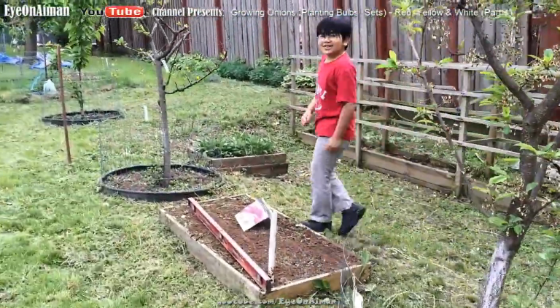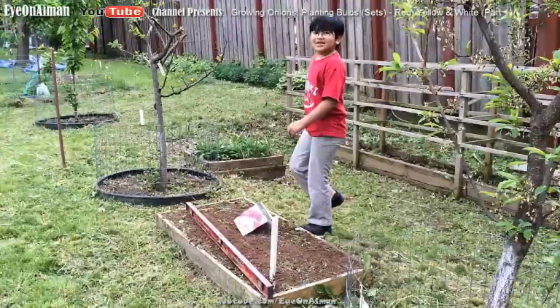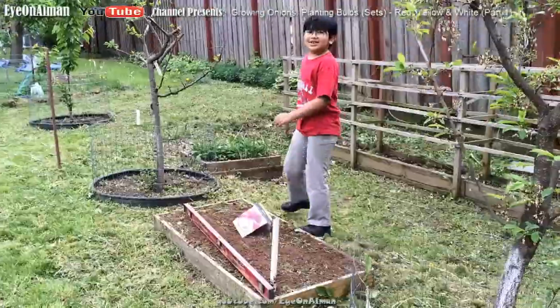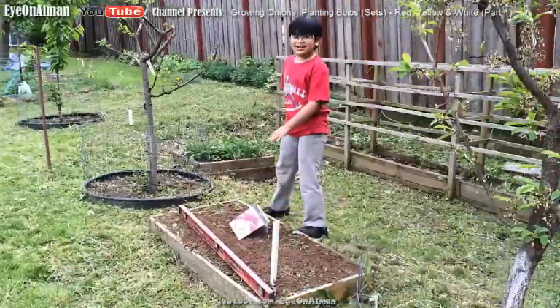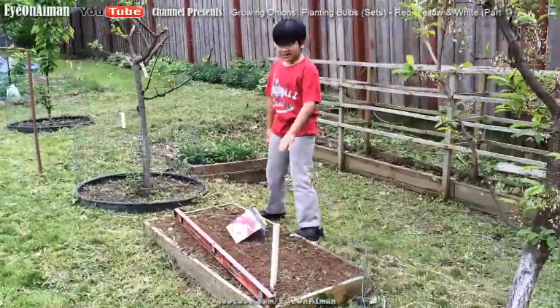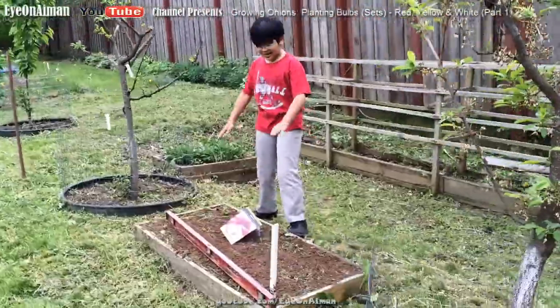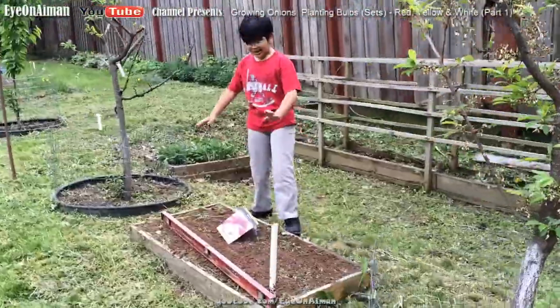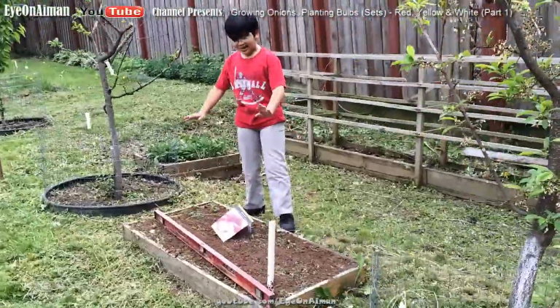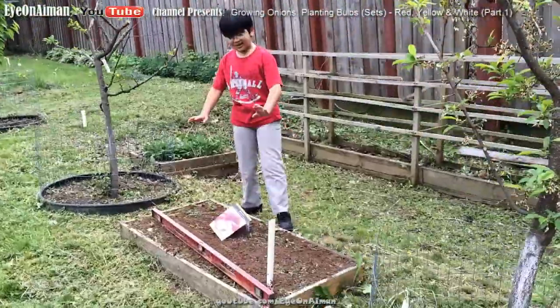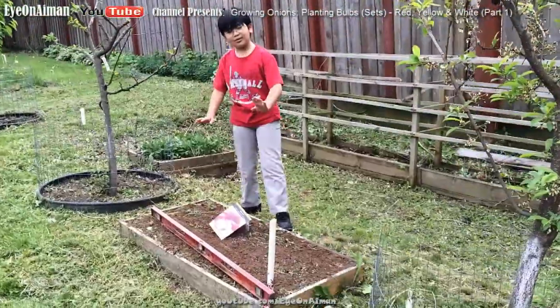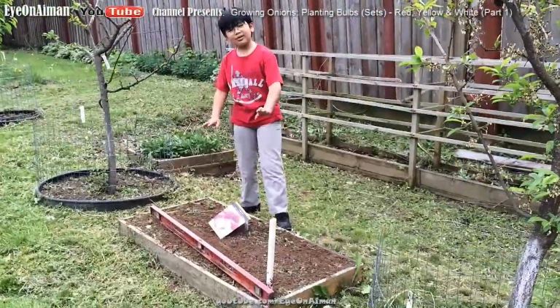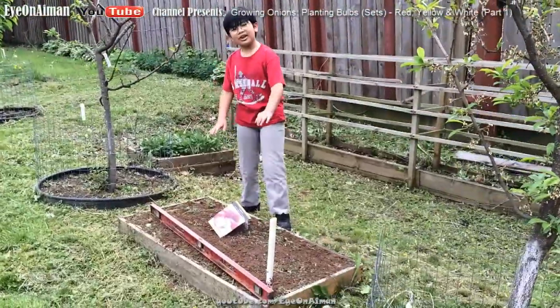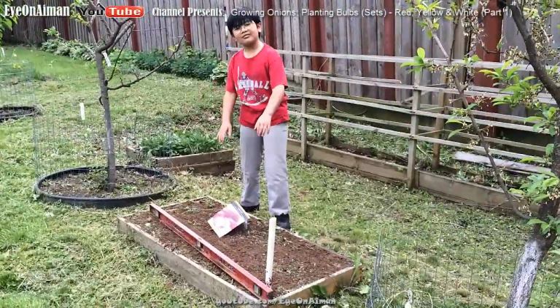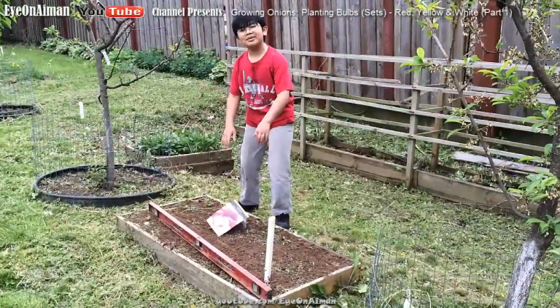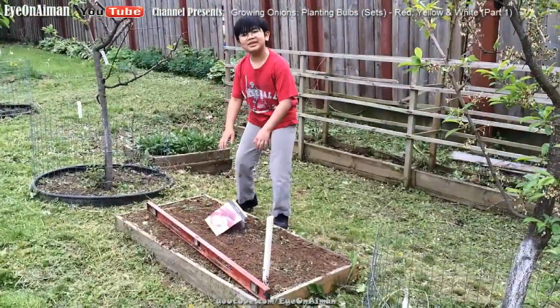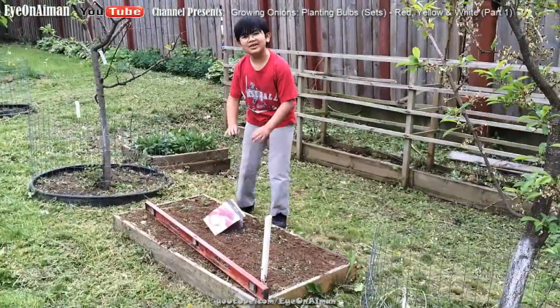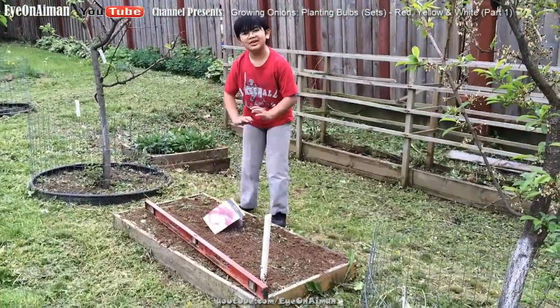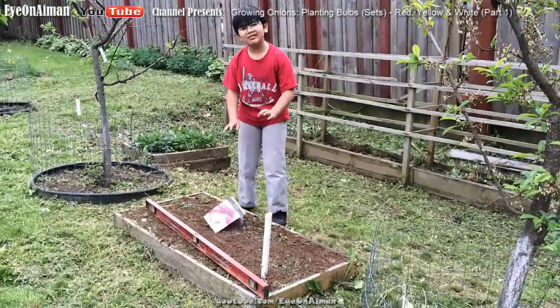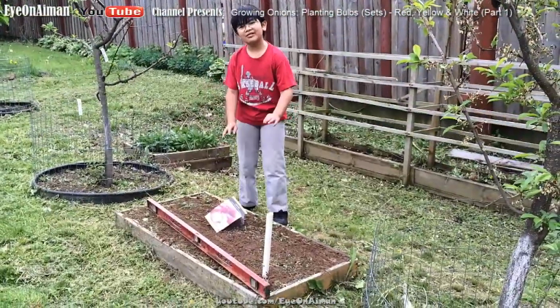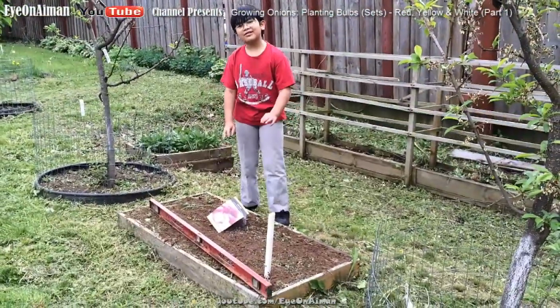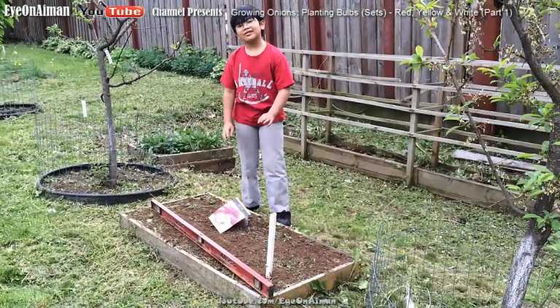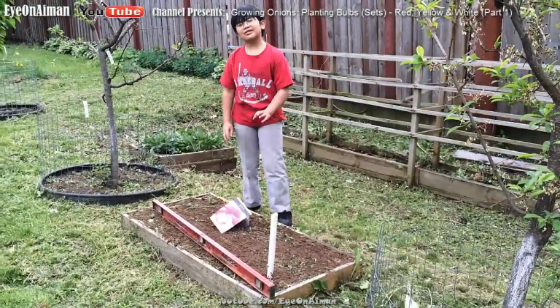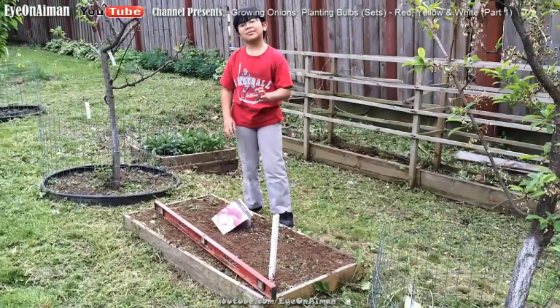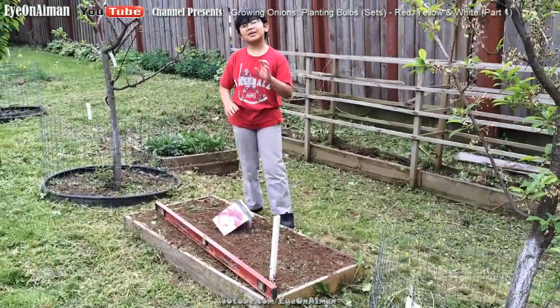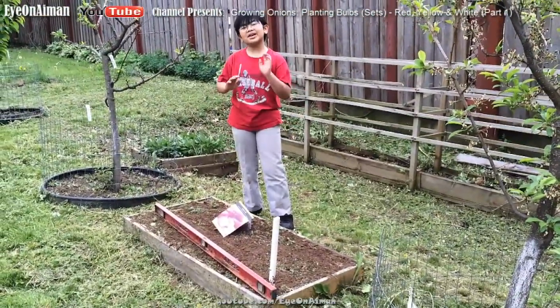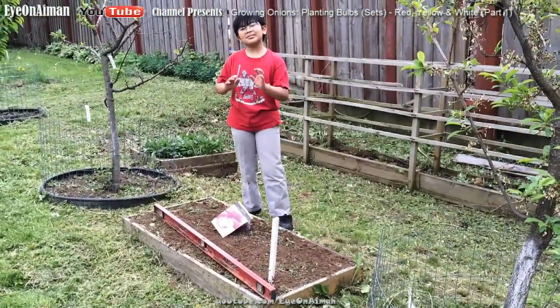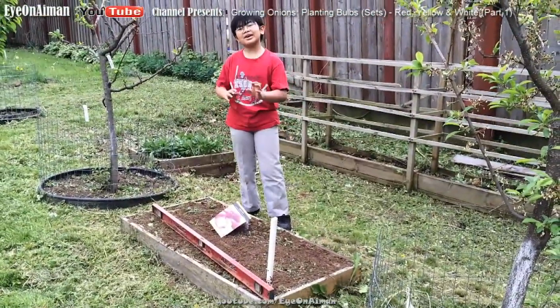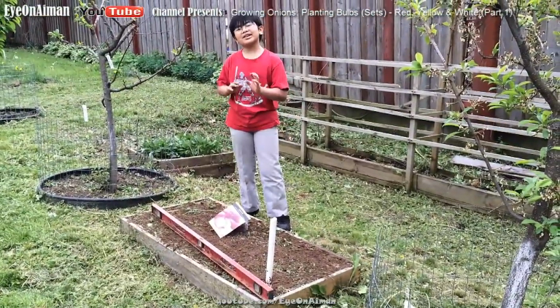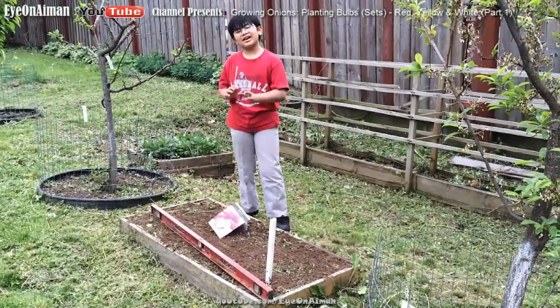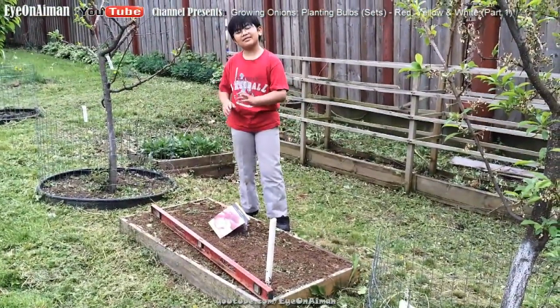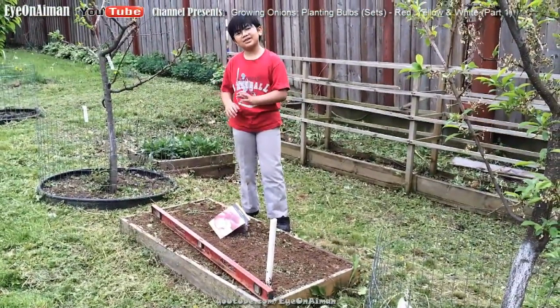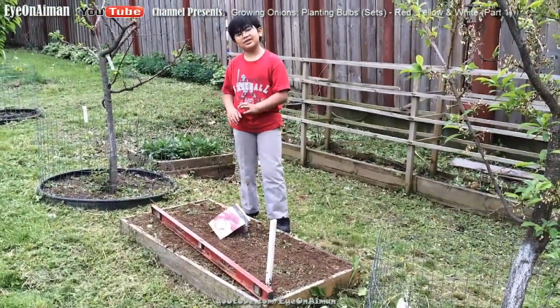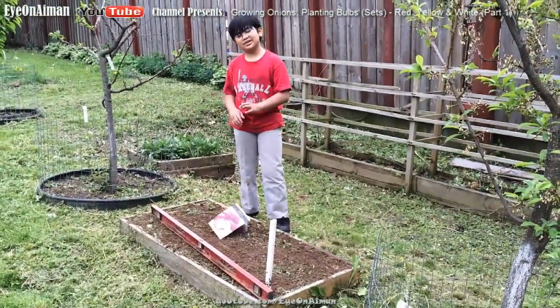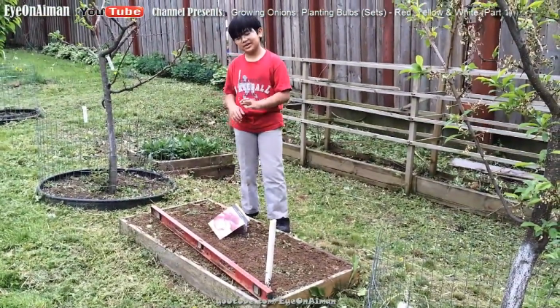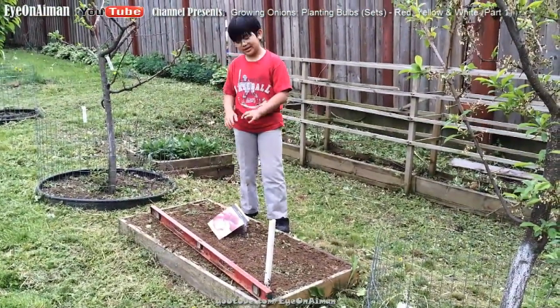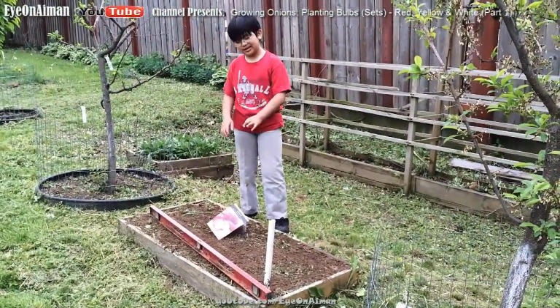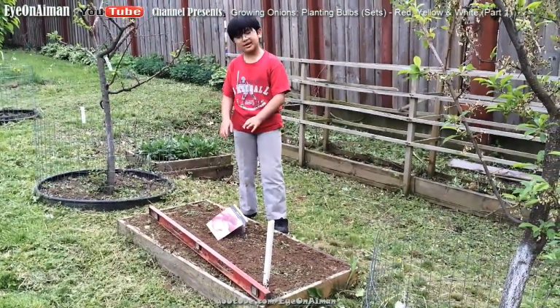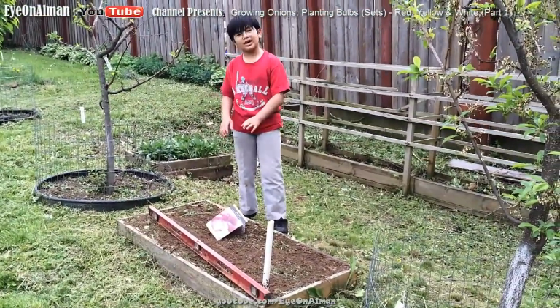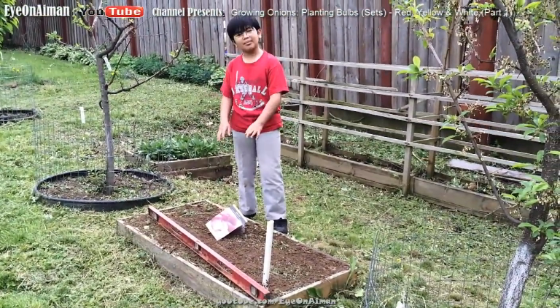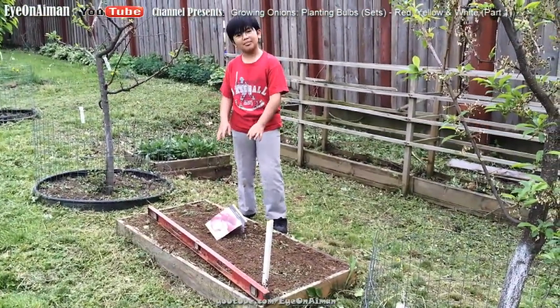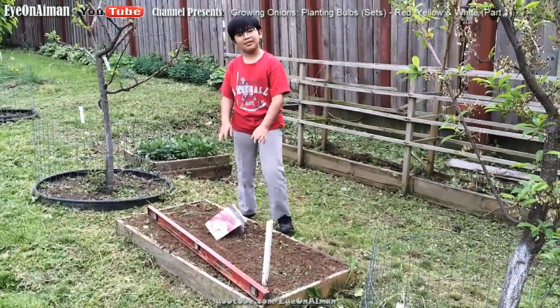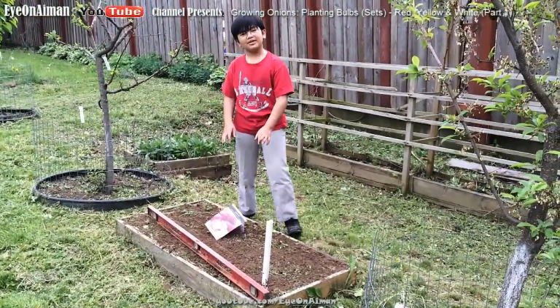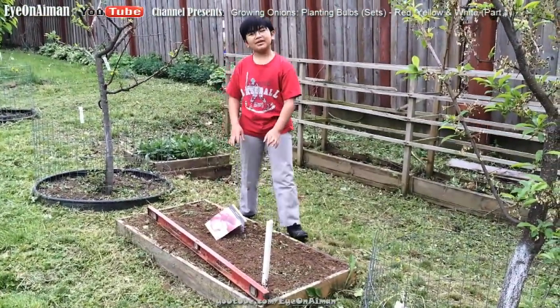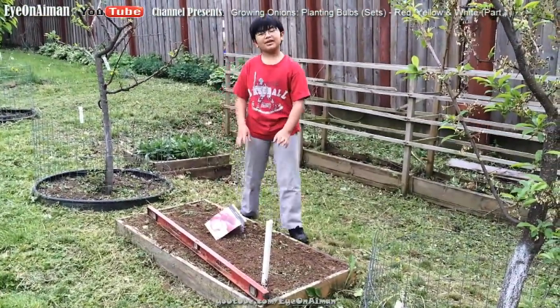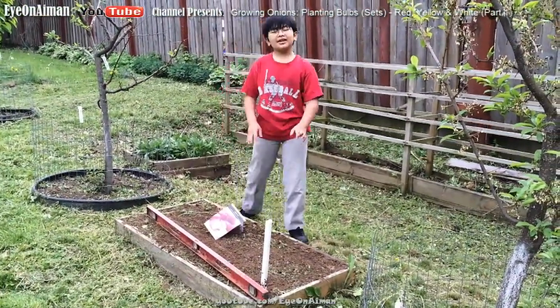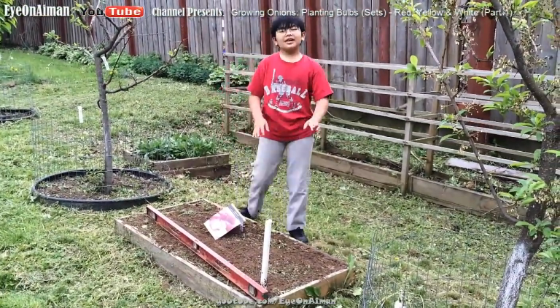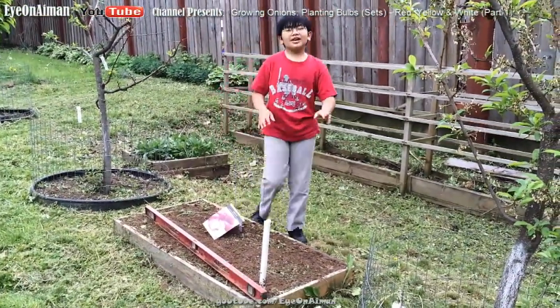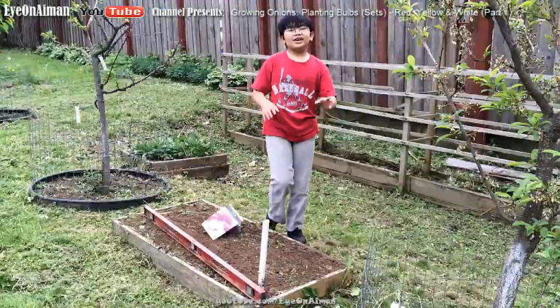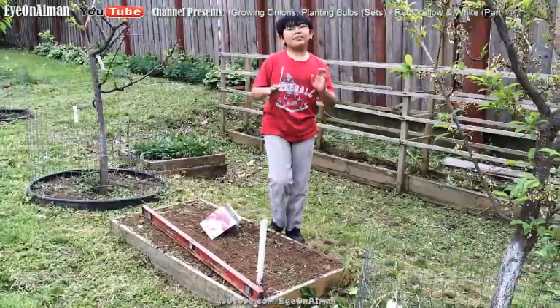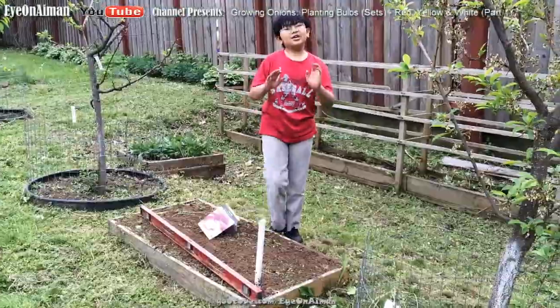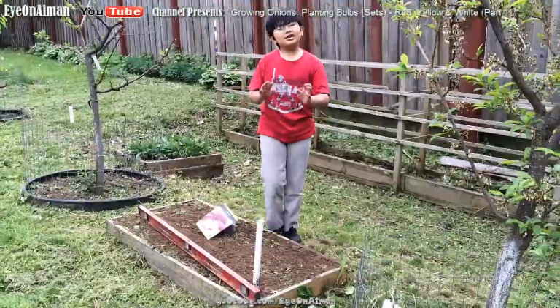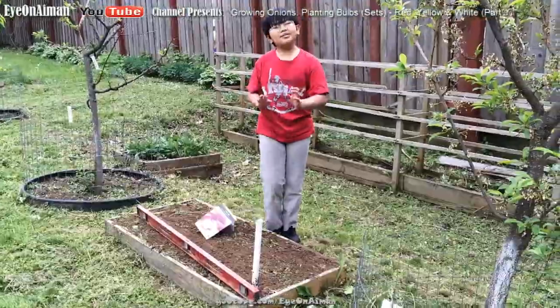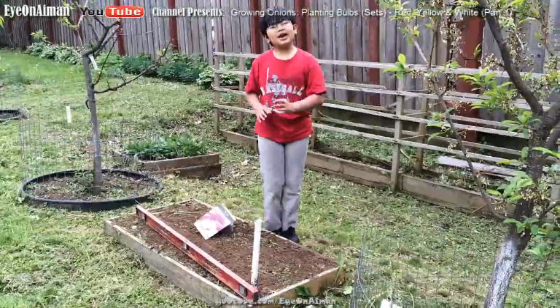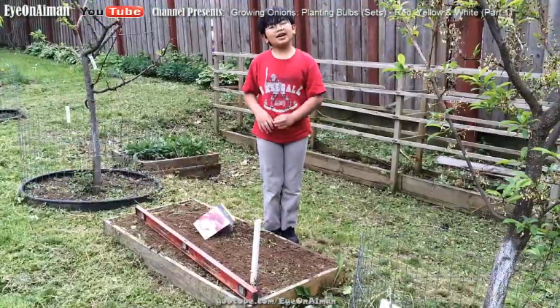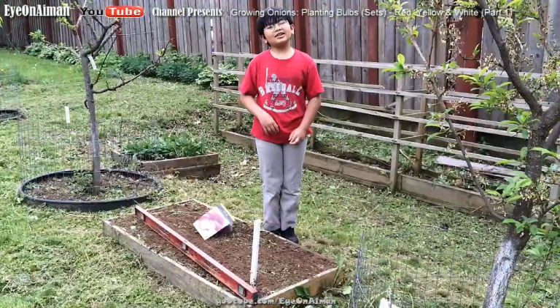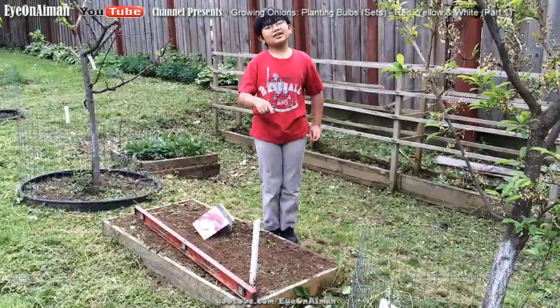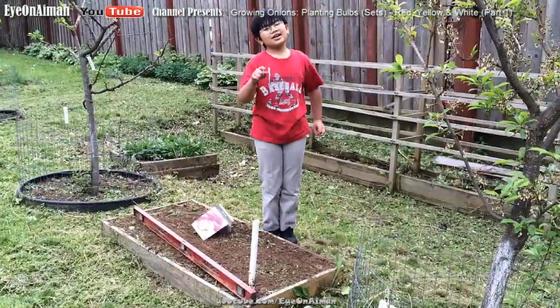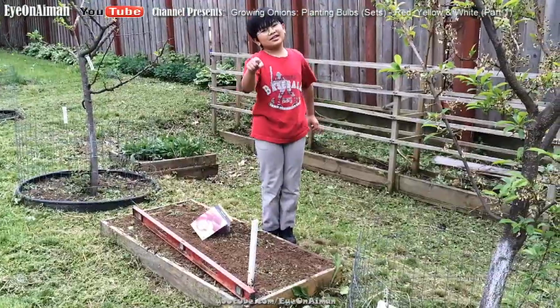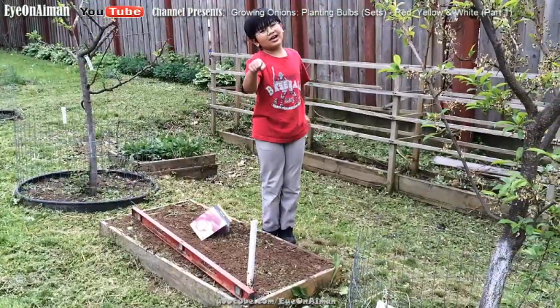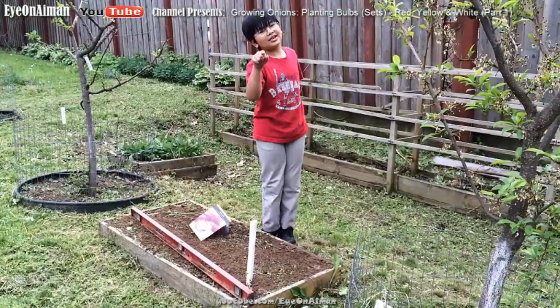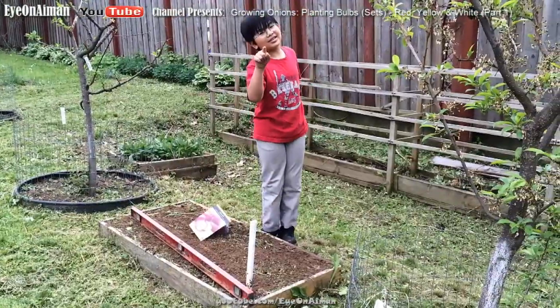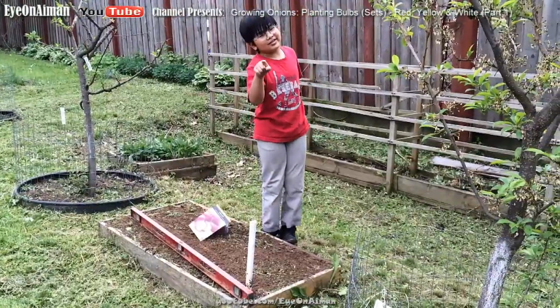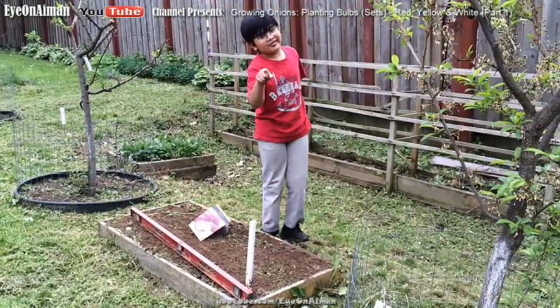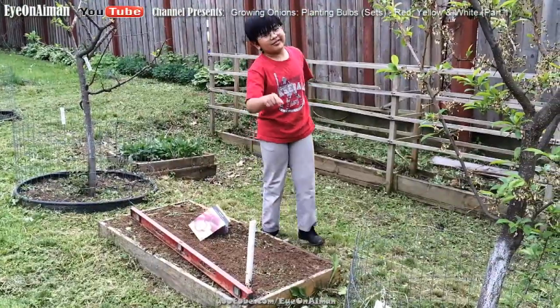The holes haven't been dug here yet, so I'm going to let my dad finish this up, and I'm going to come back and talk to you guys later.